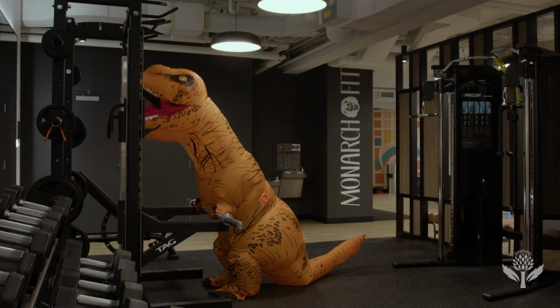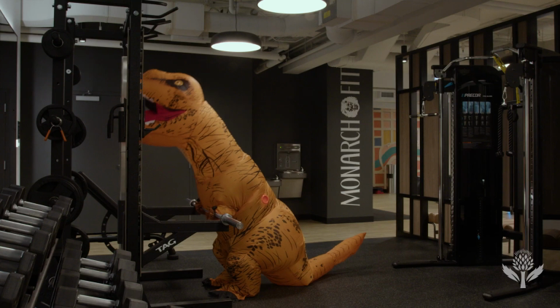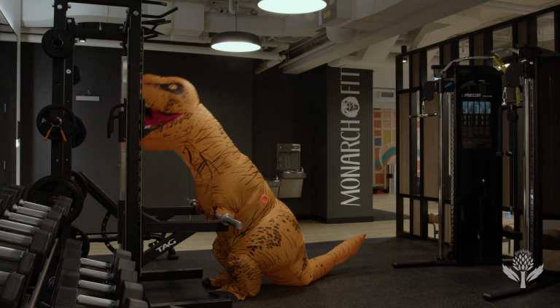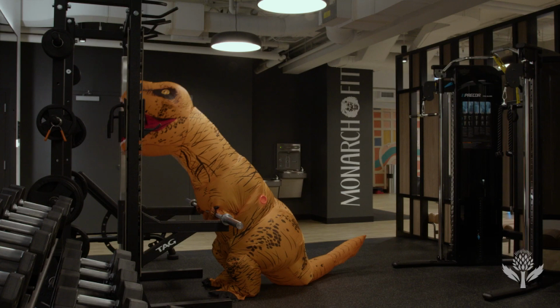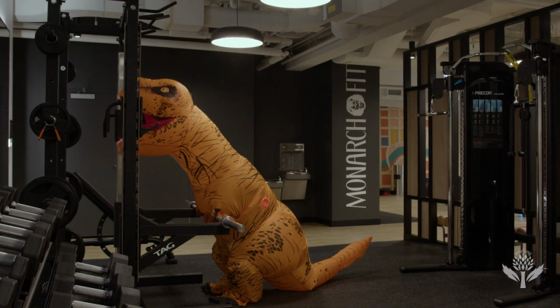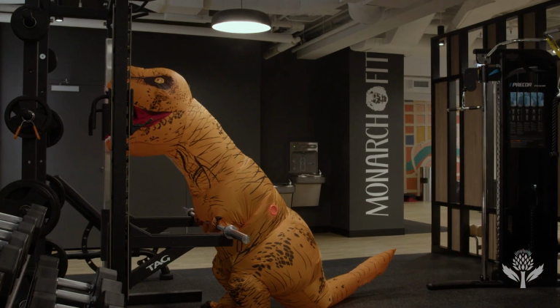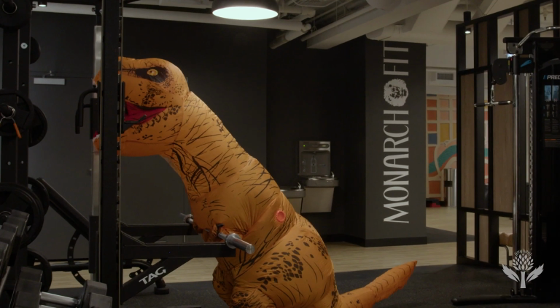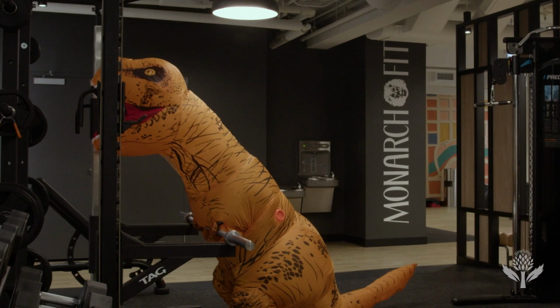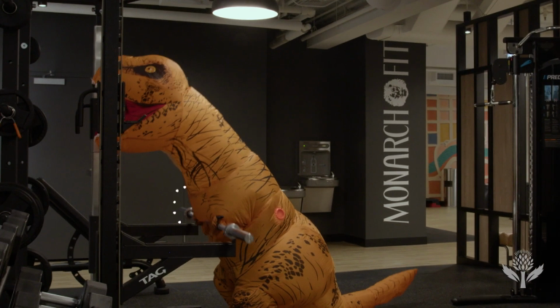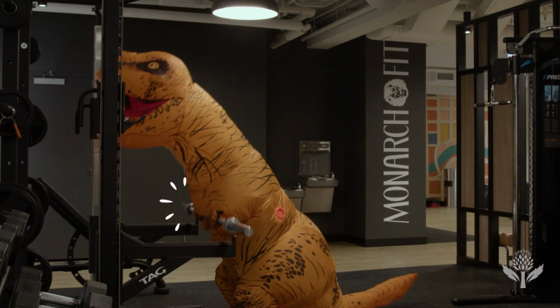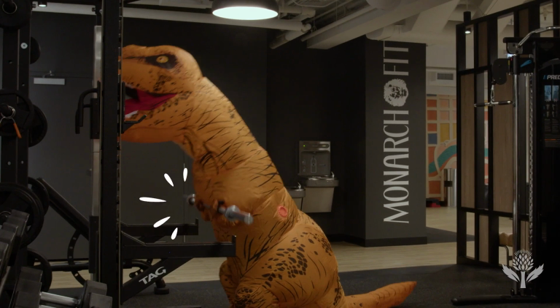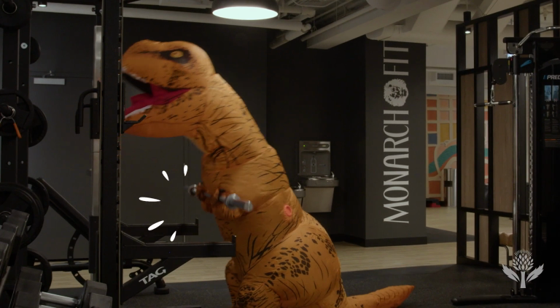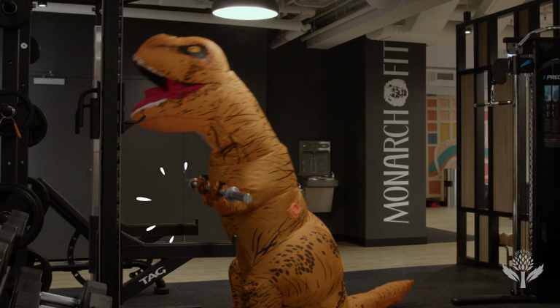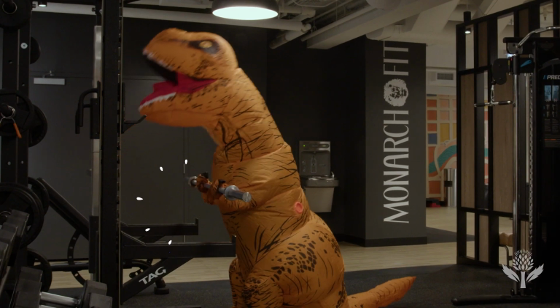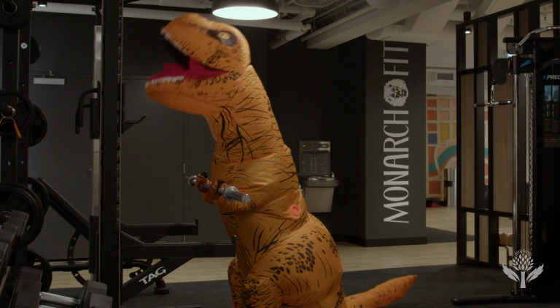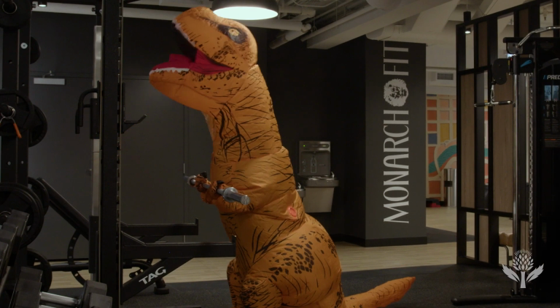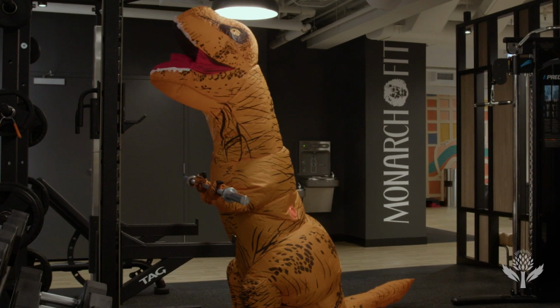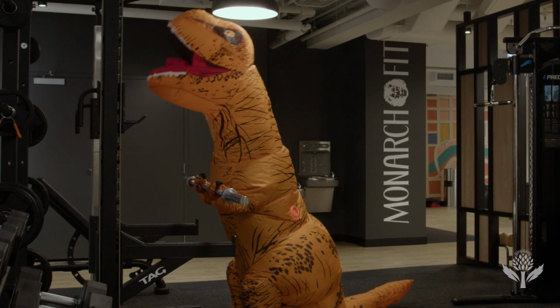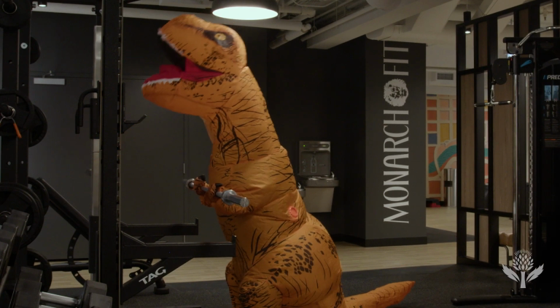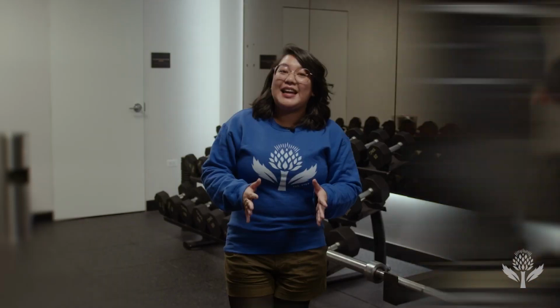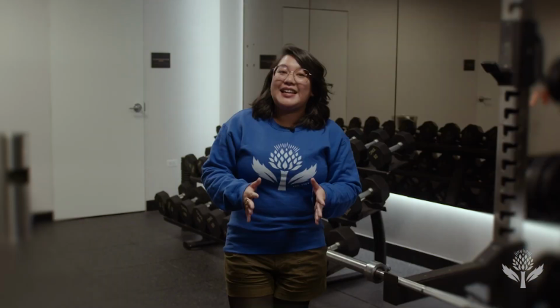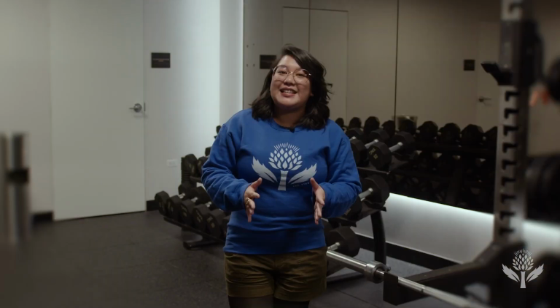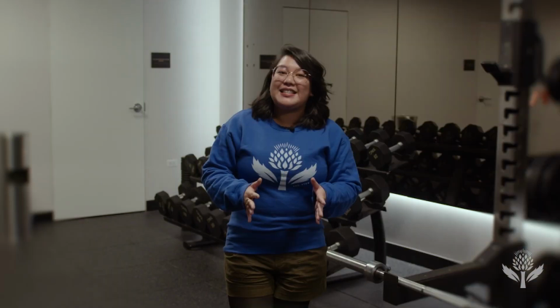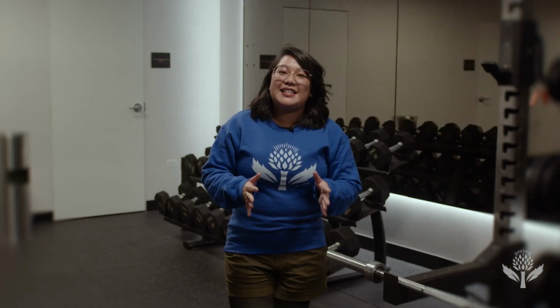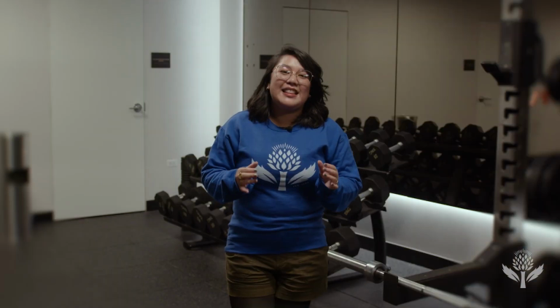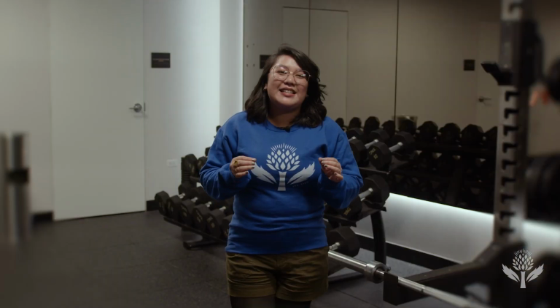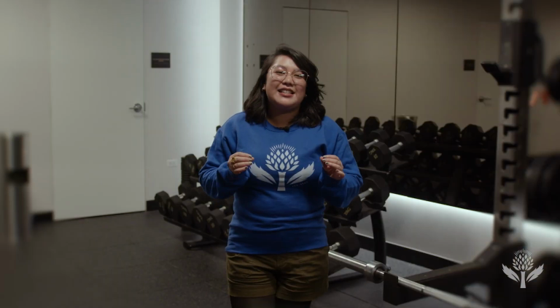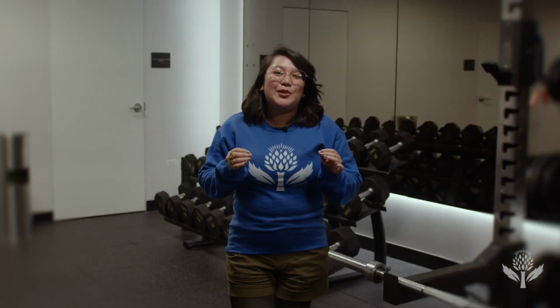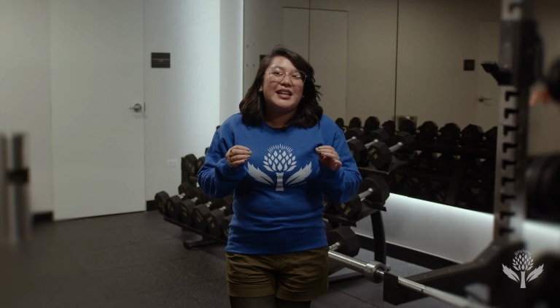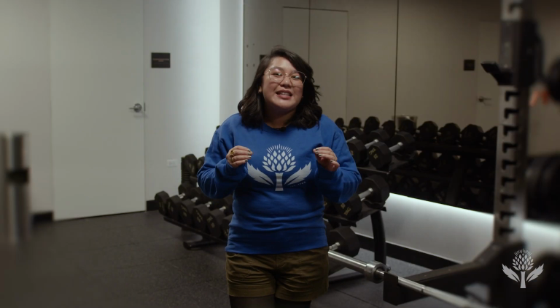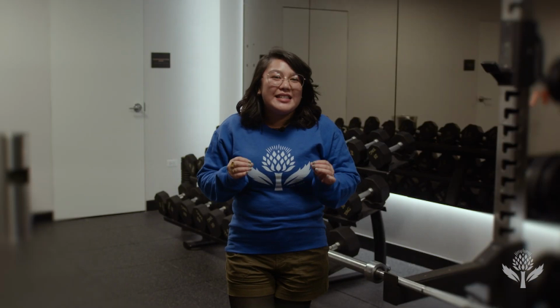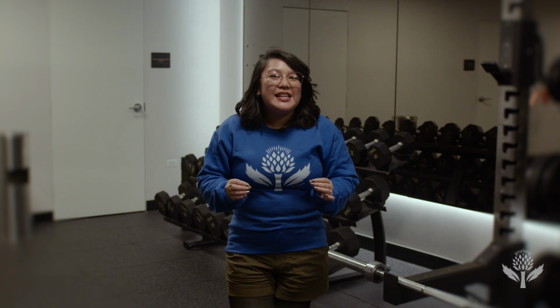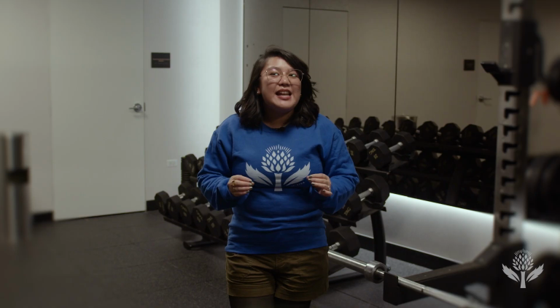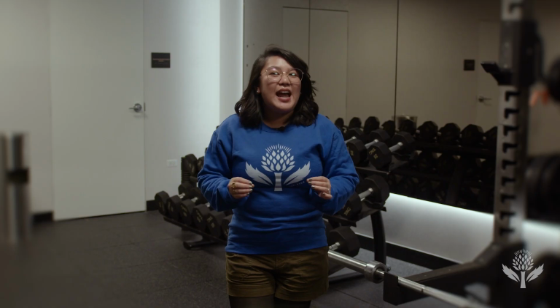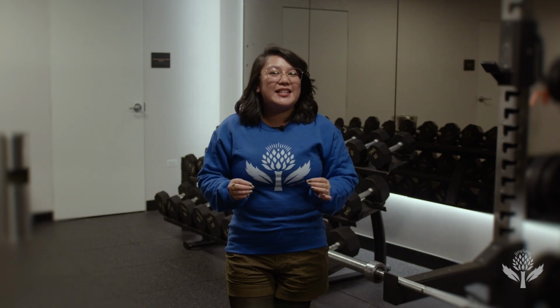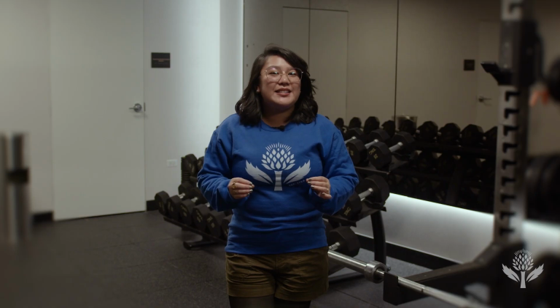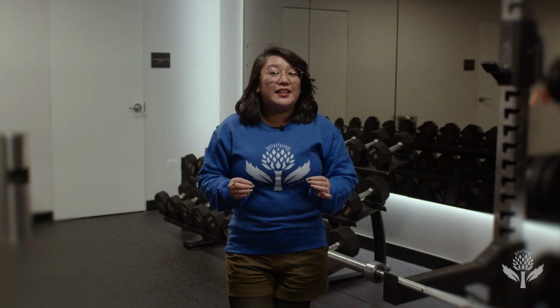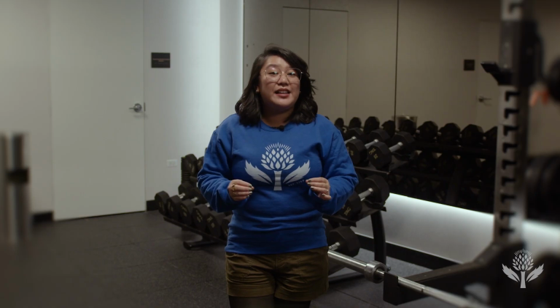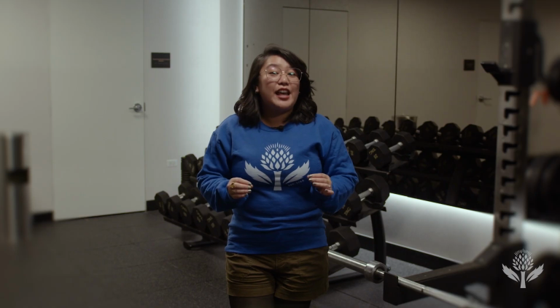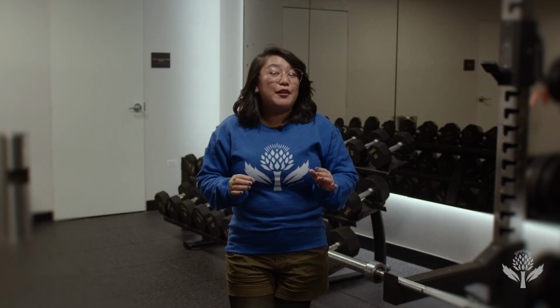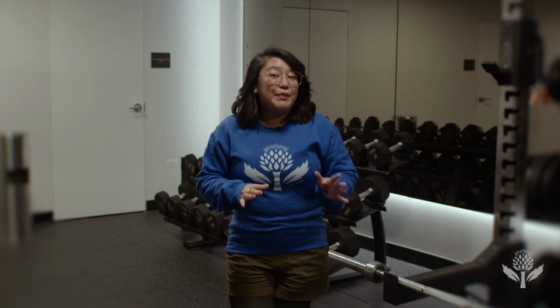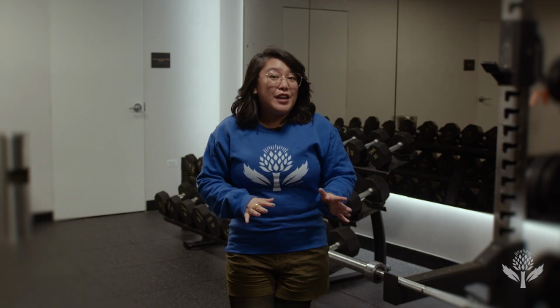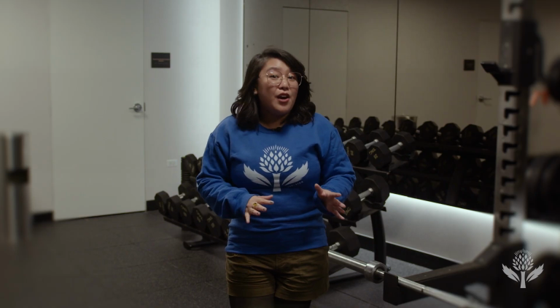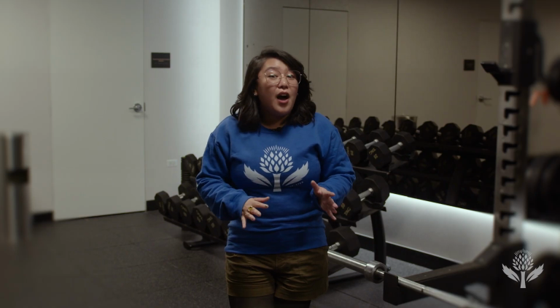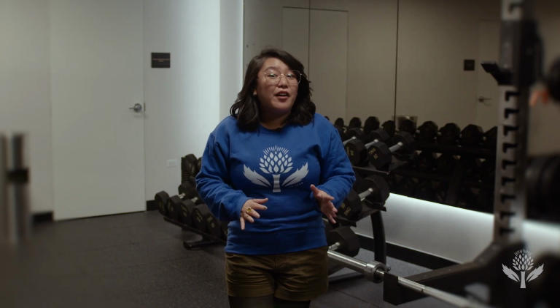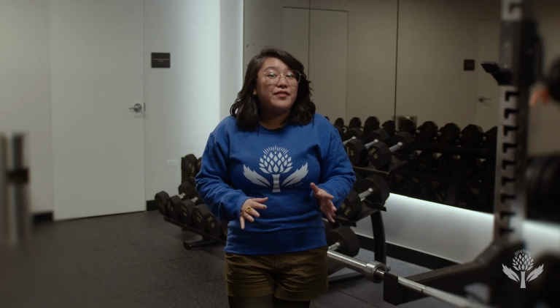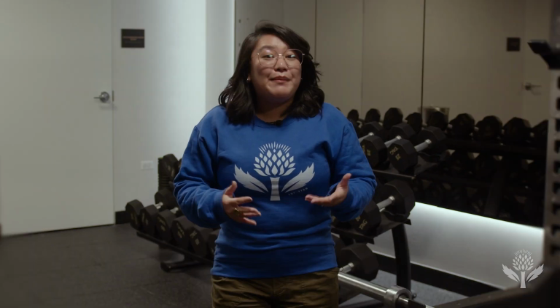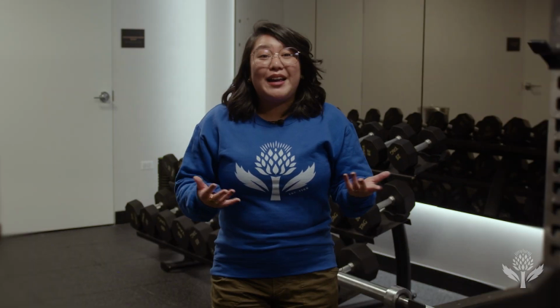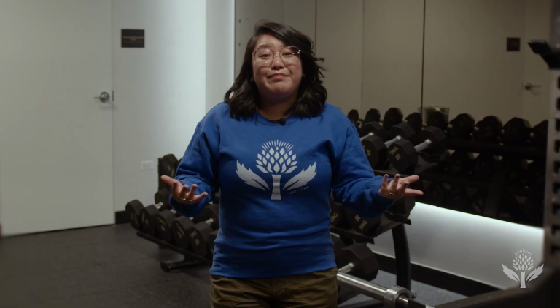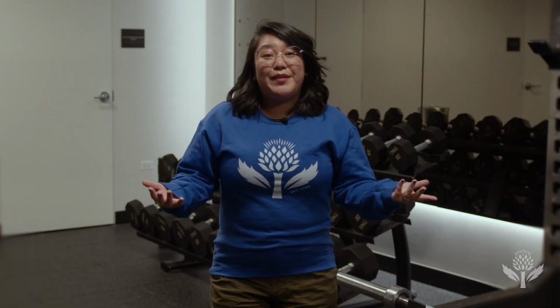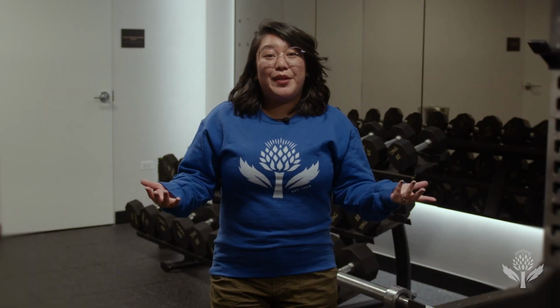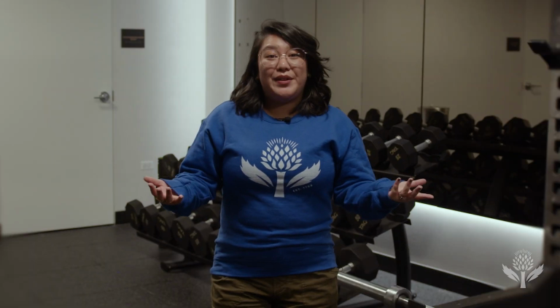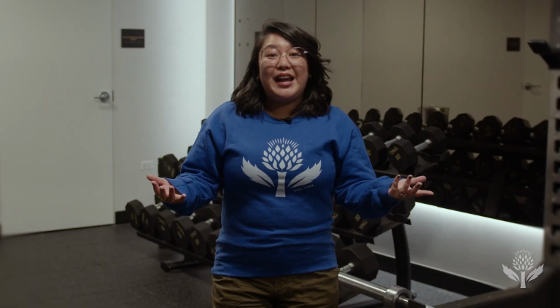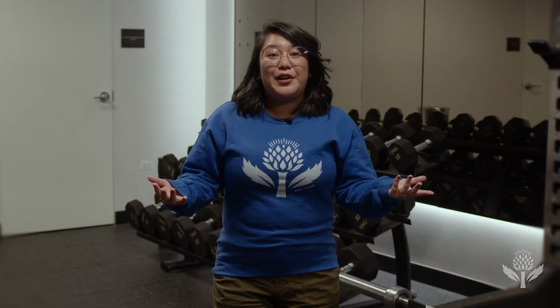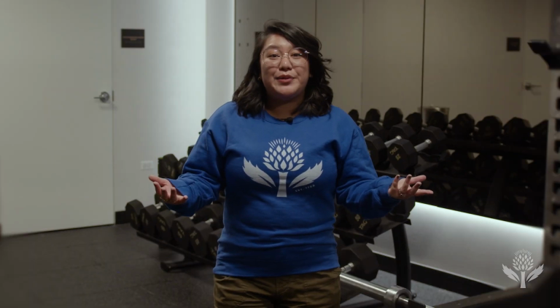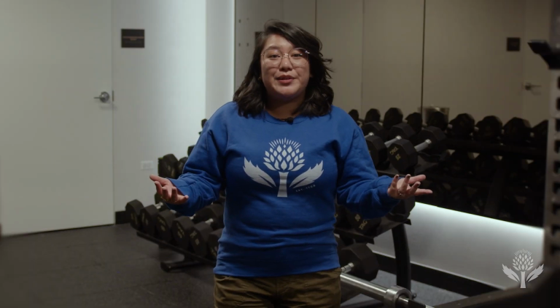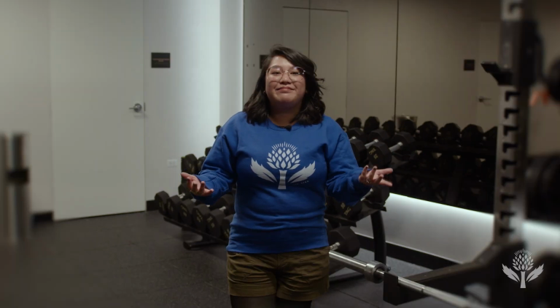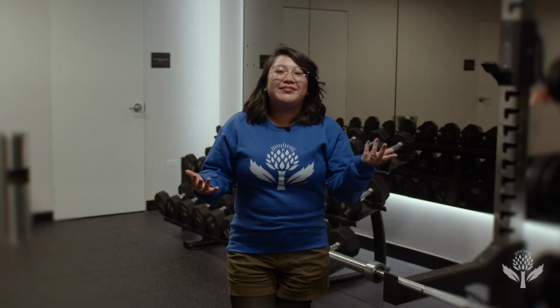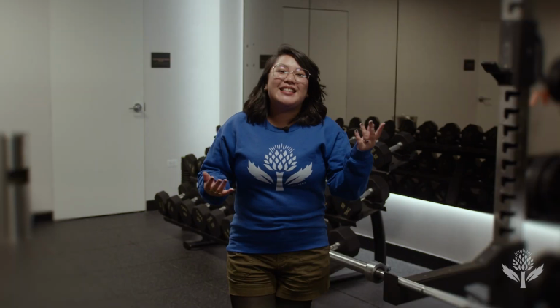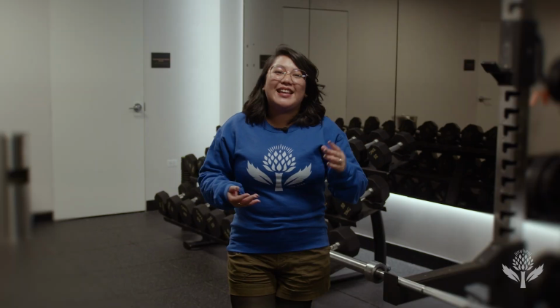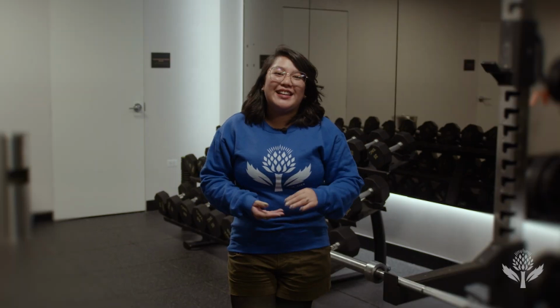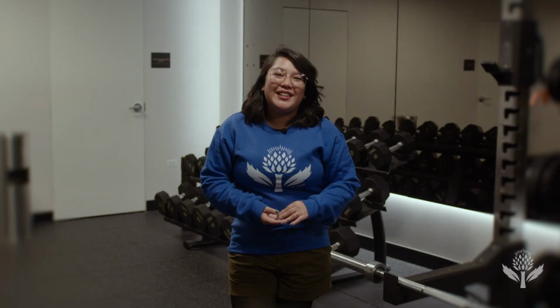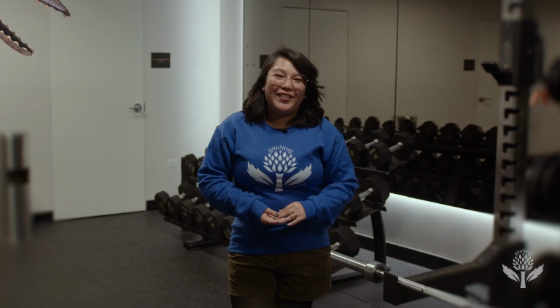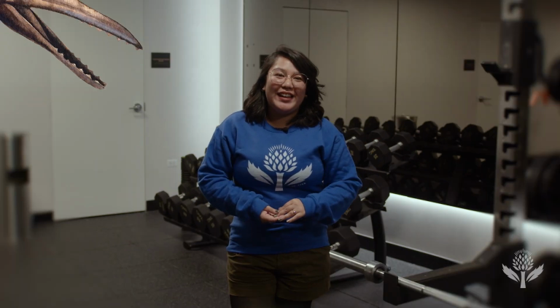Why are their arms so small? One scientist thinks it's so they didn't accidentally get bitten off by other dinos. Let's get into it.